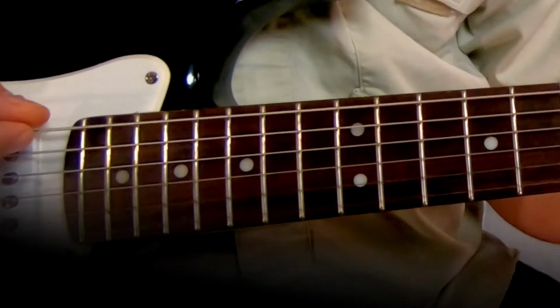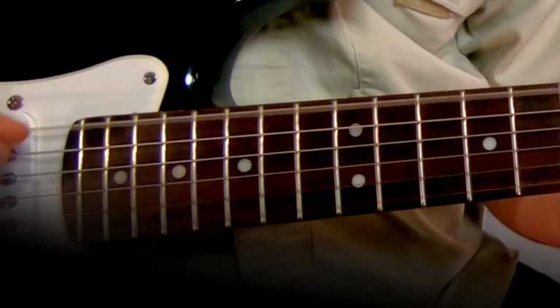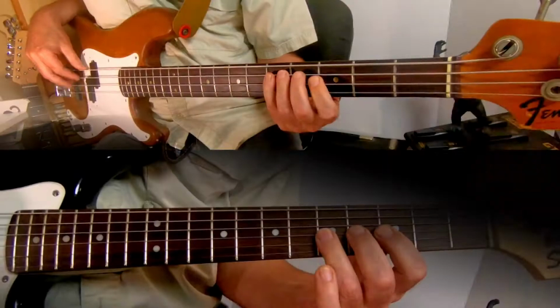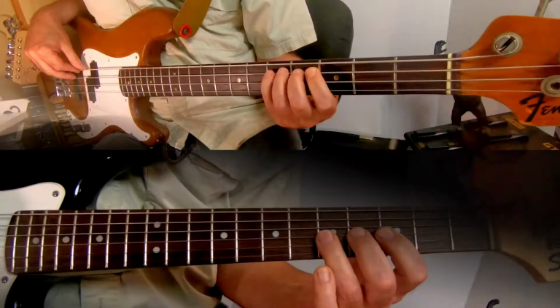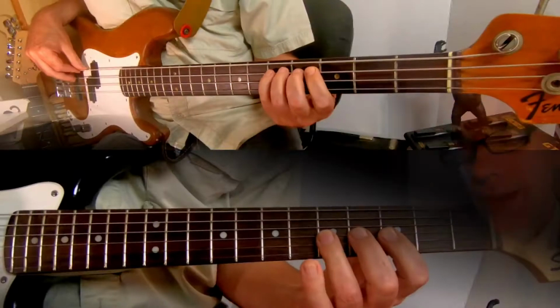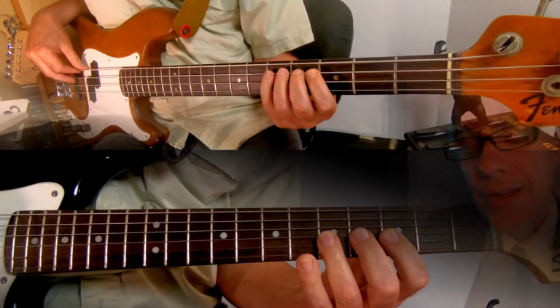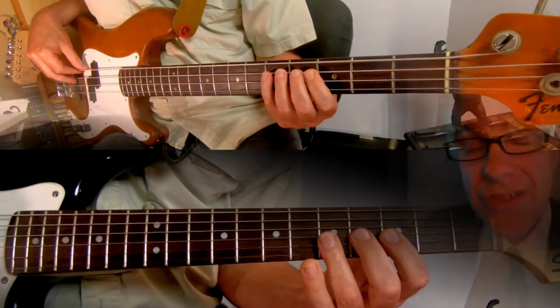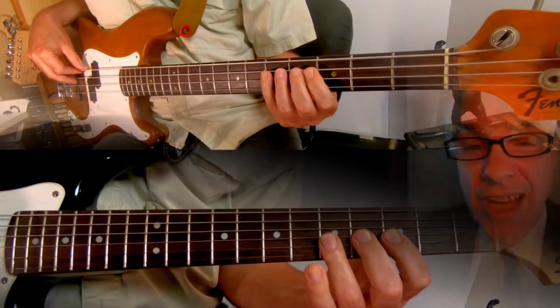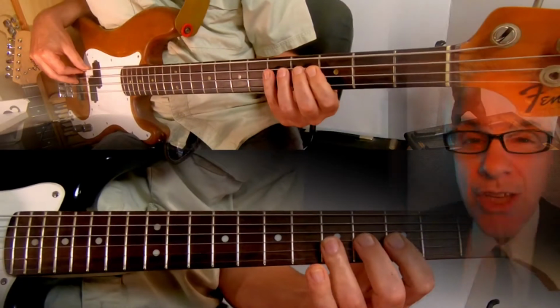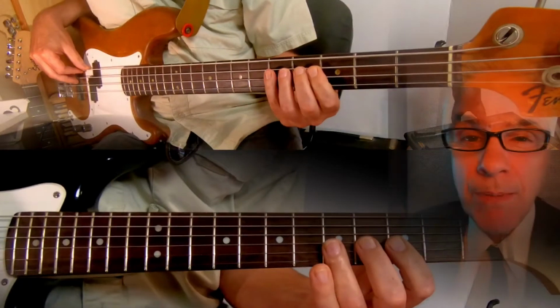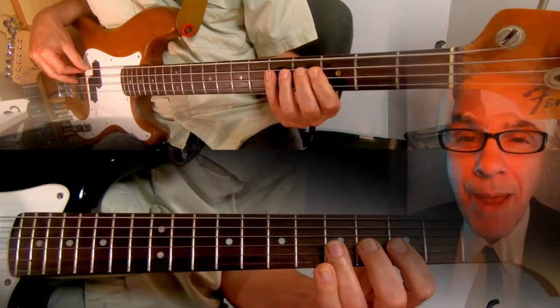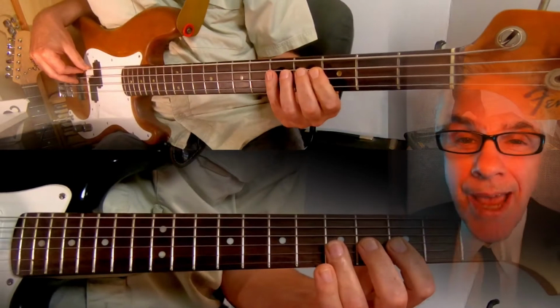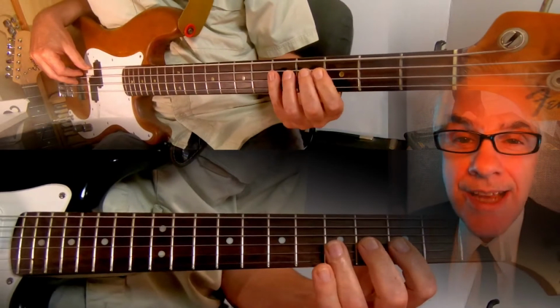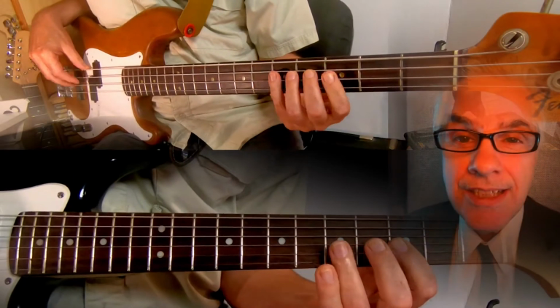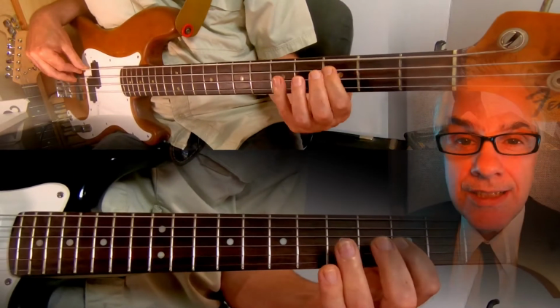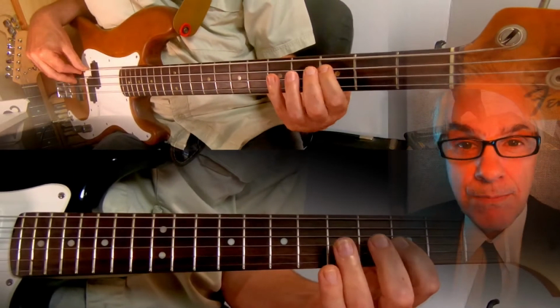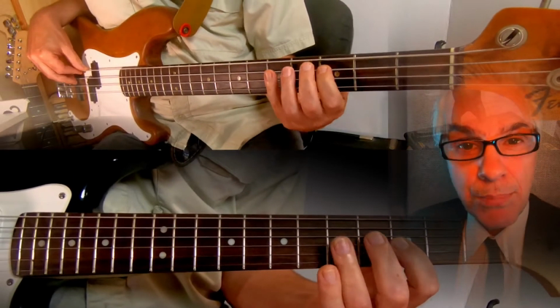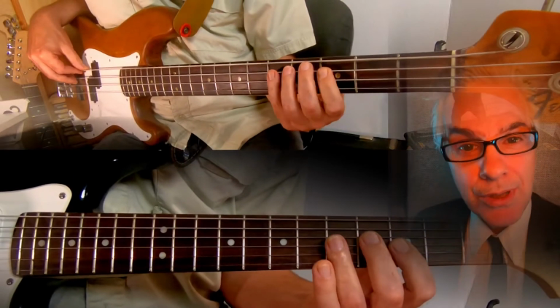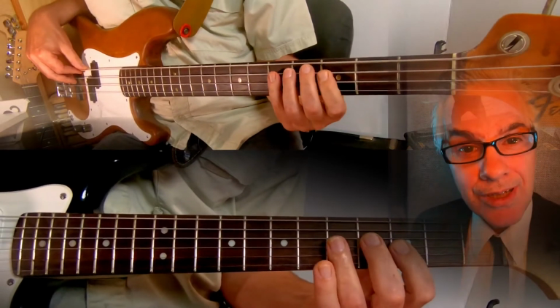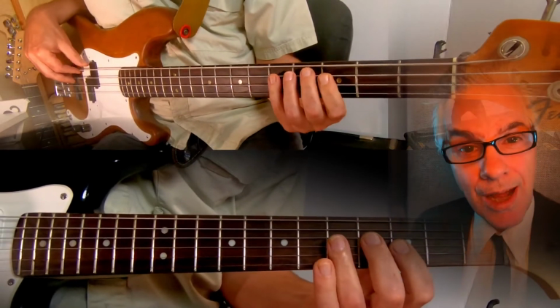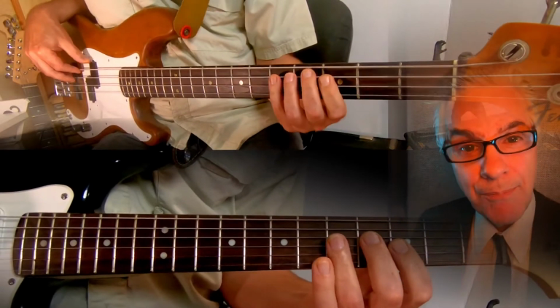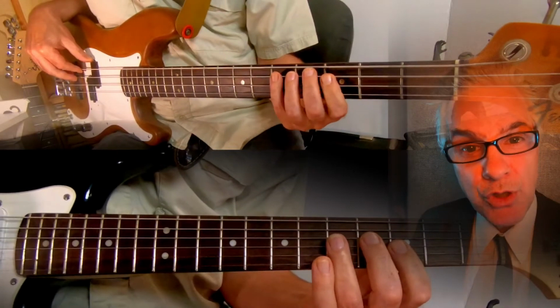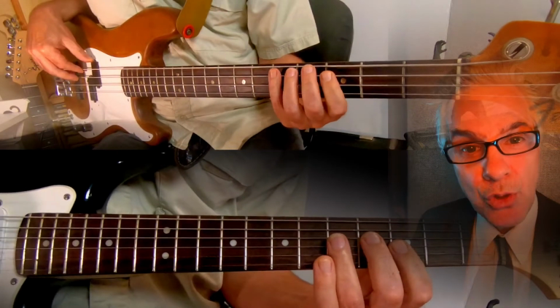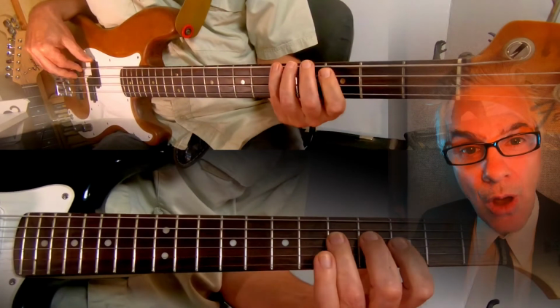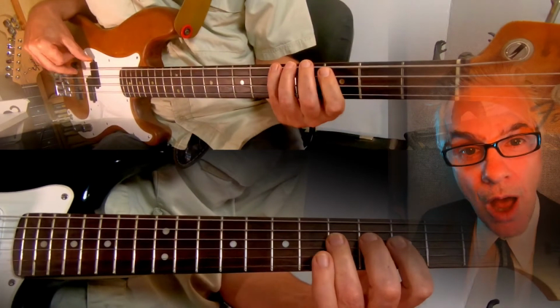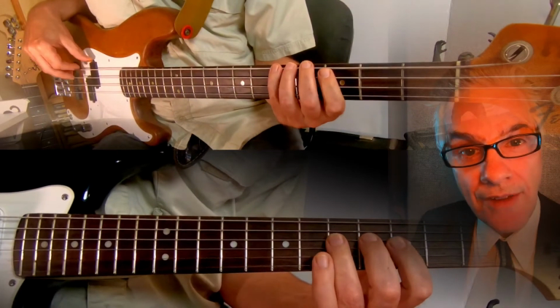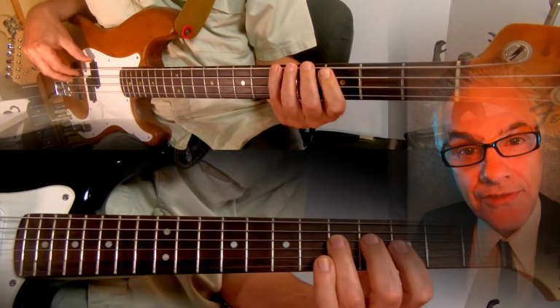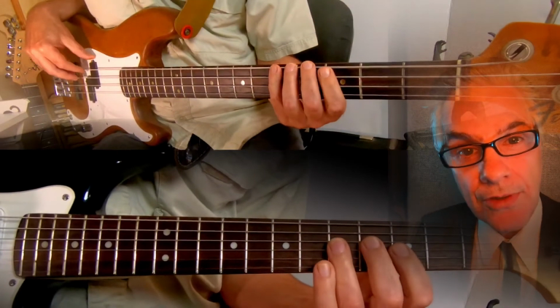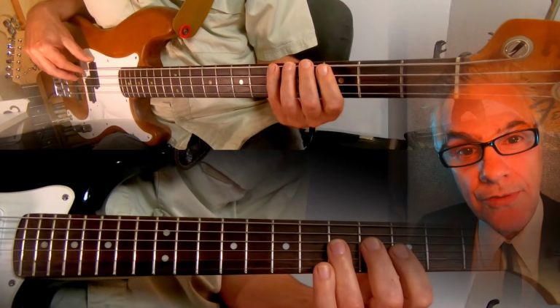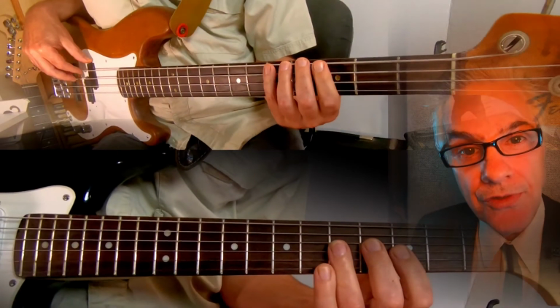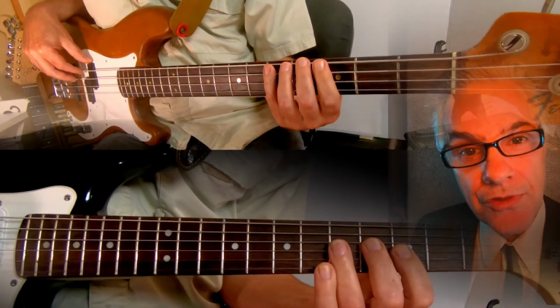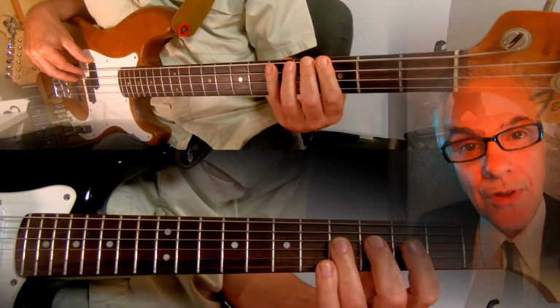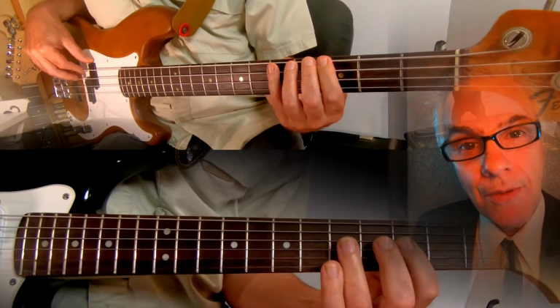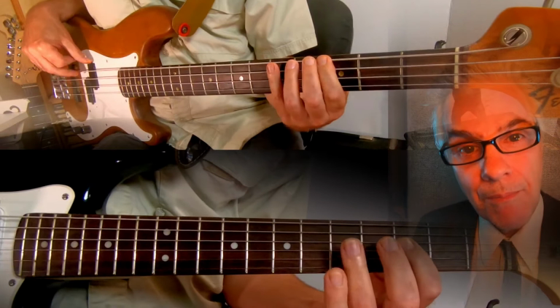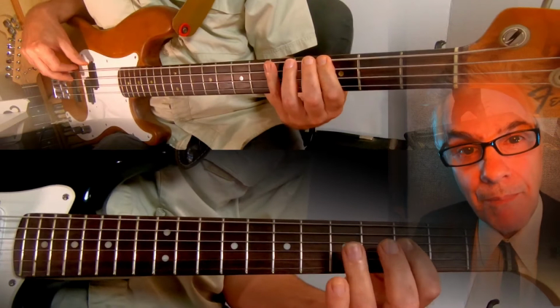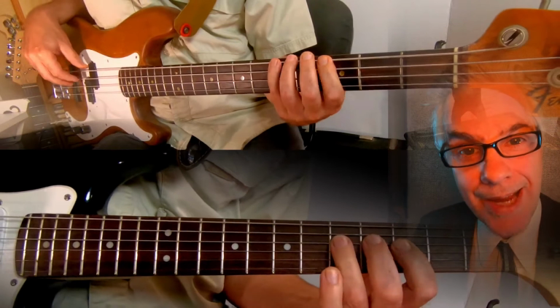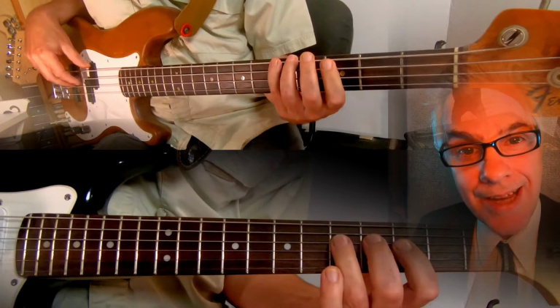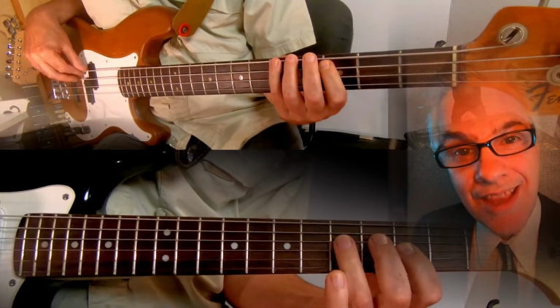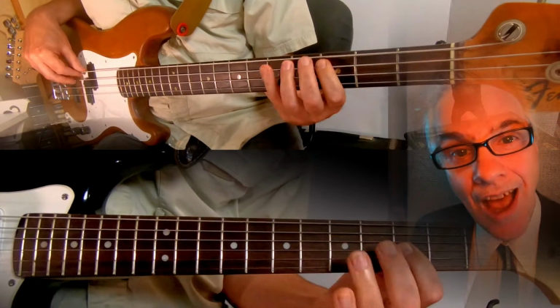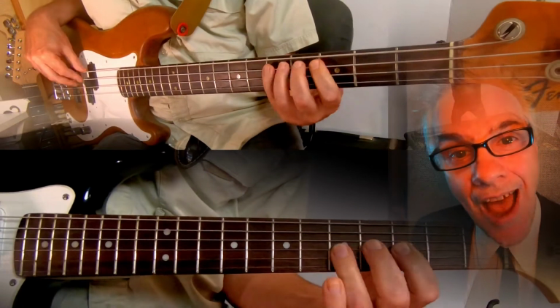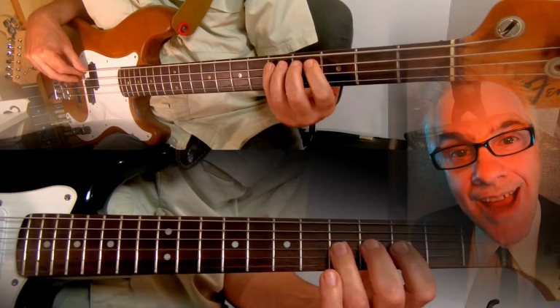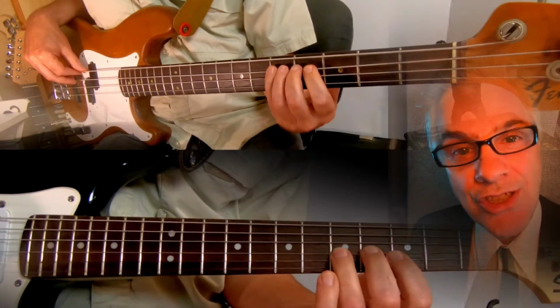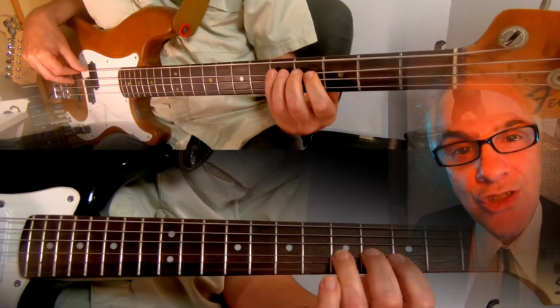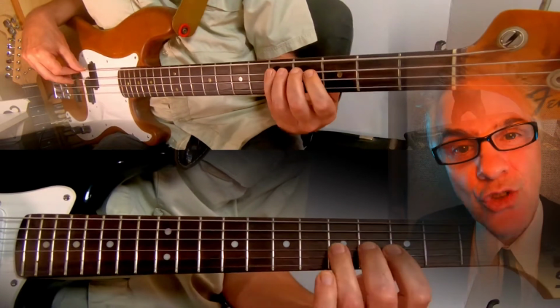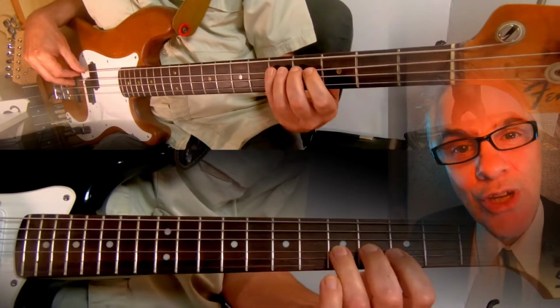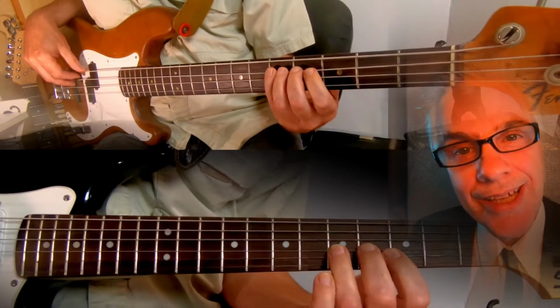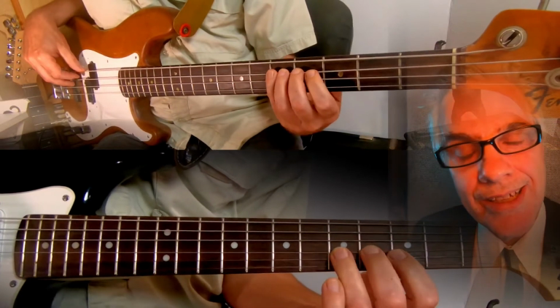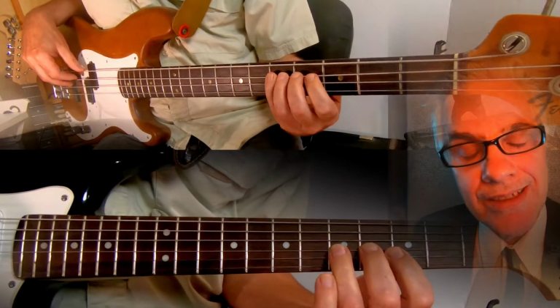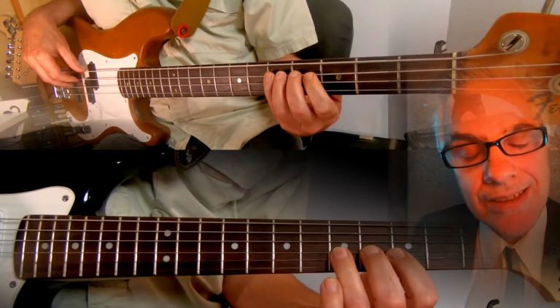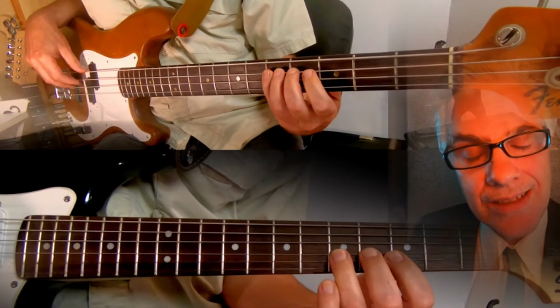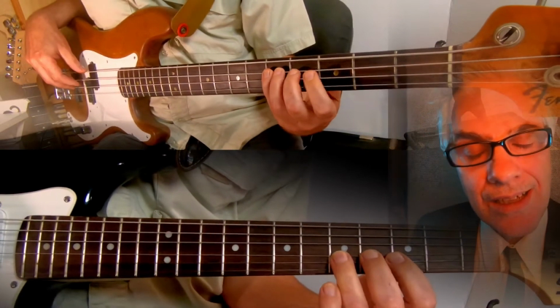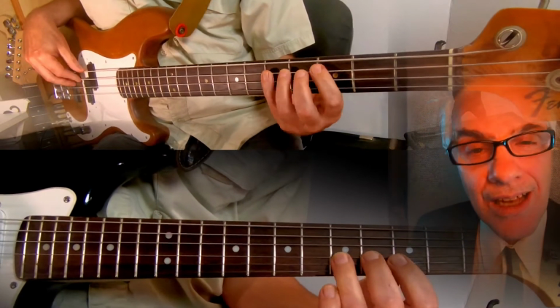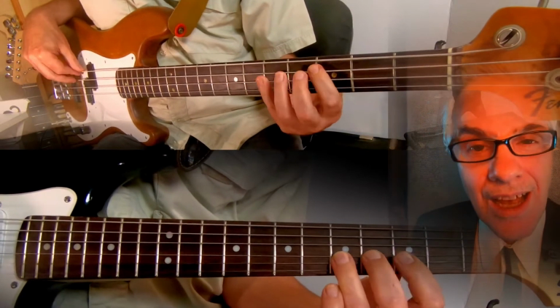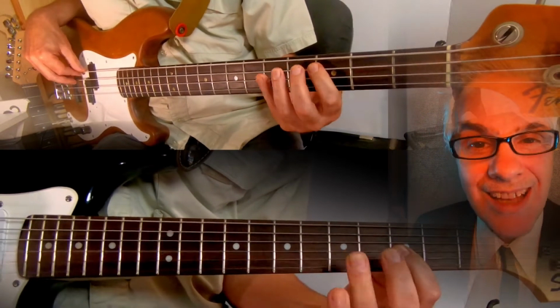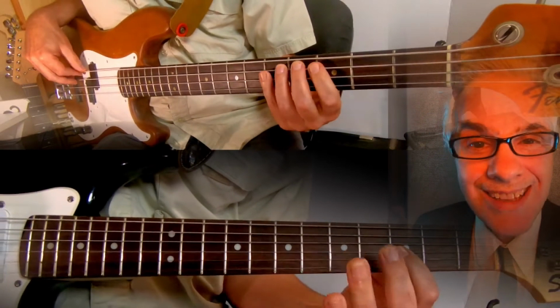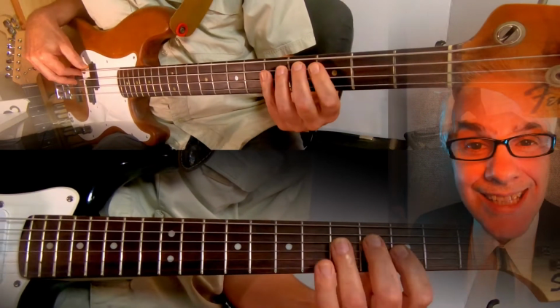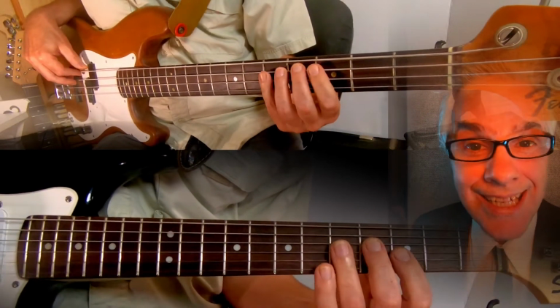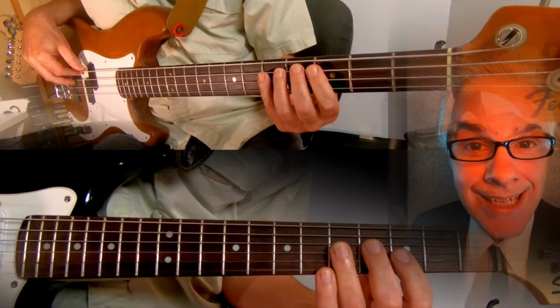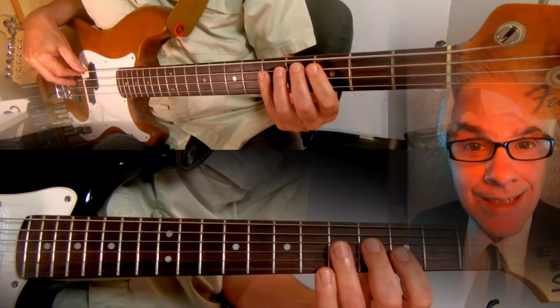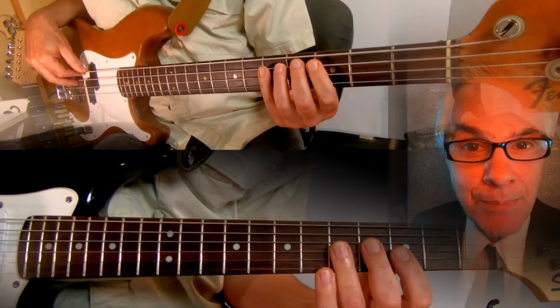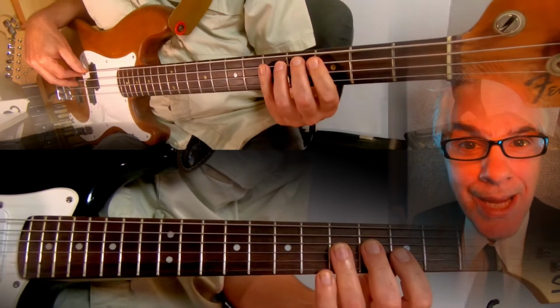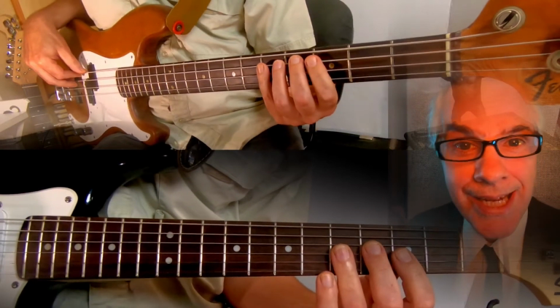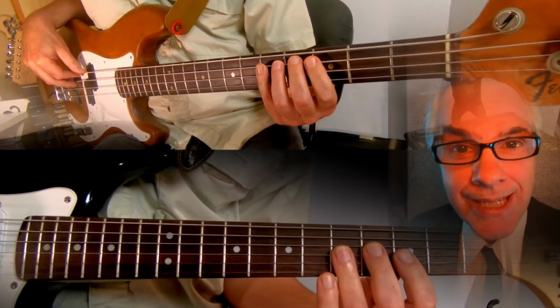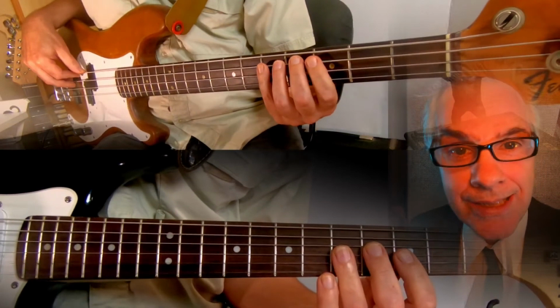Take your bass, put it up two octaves, make it the high strings — a lead bass.